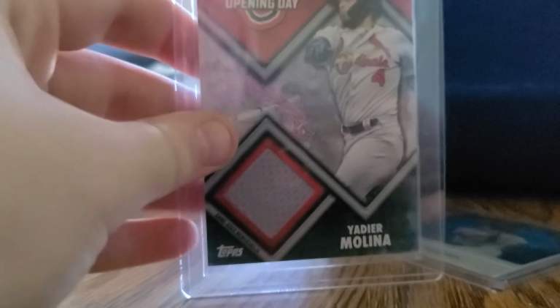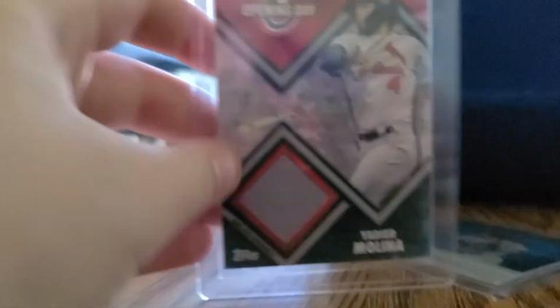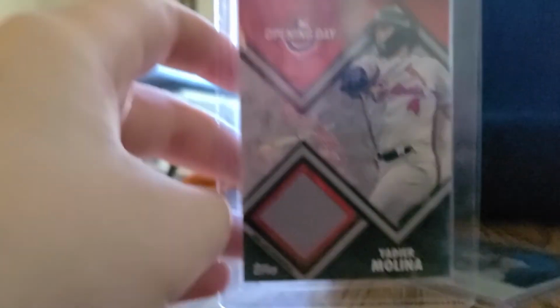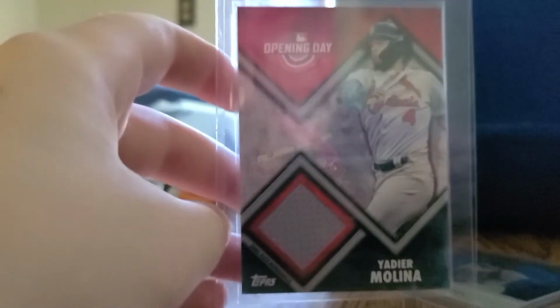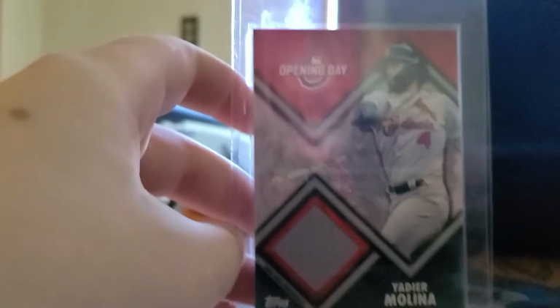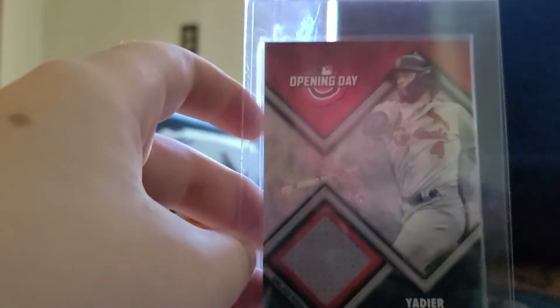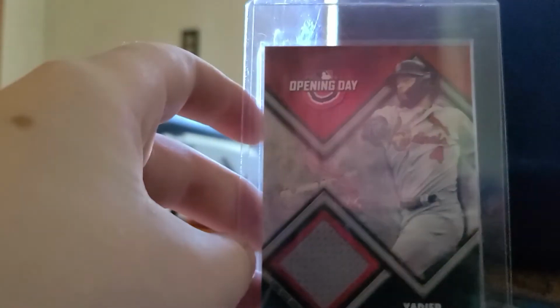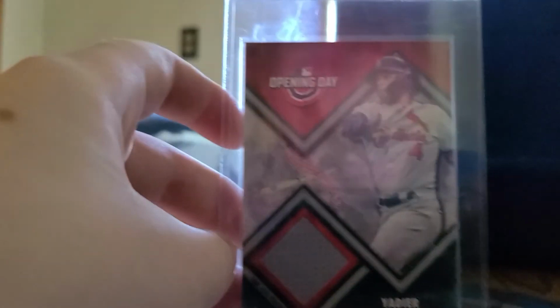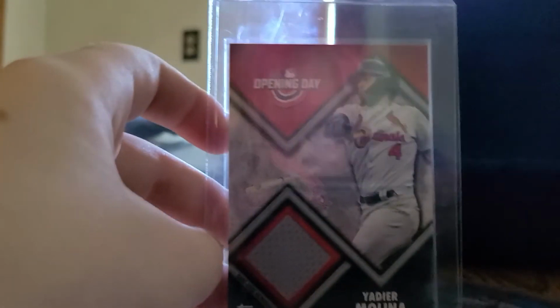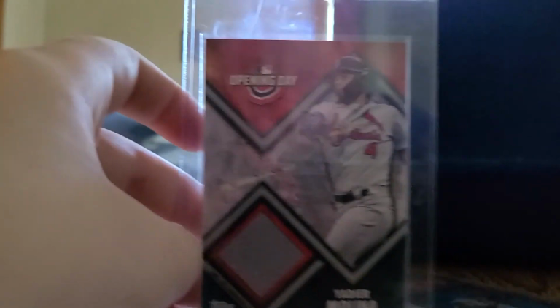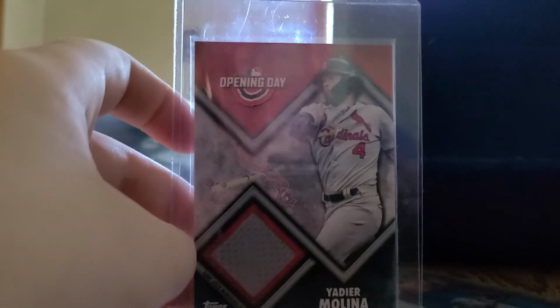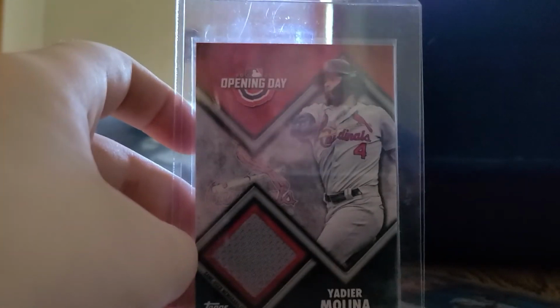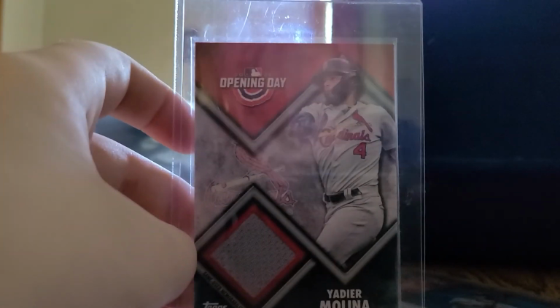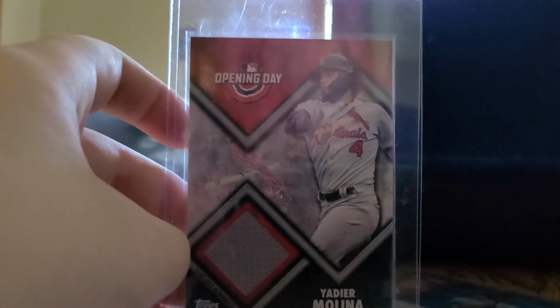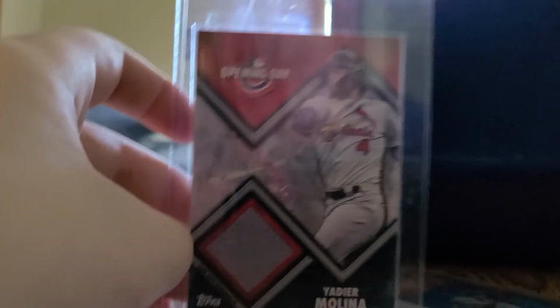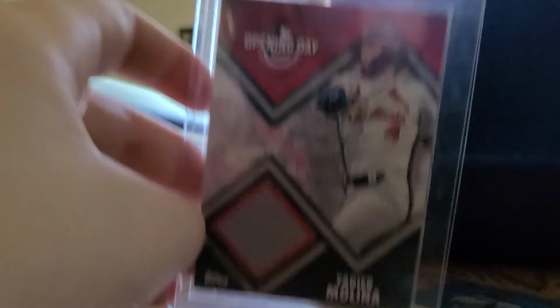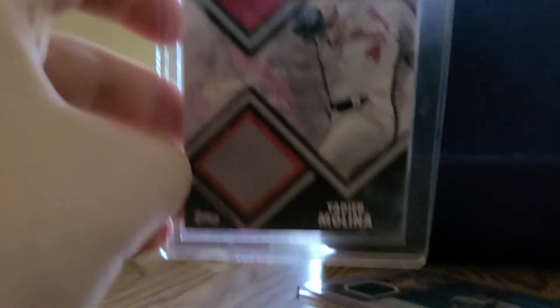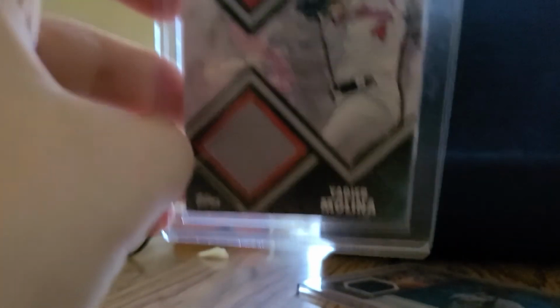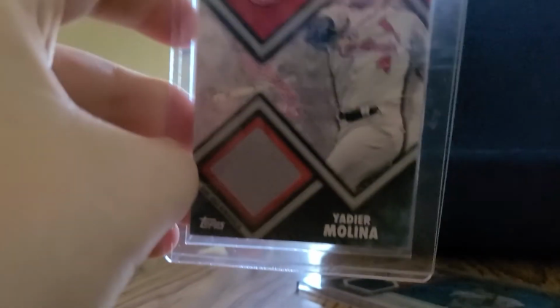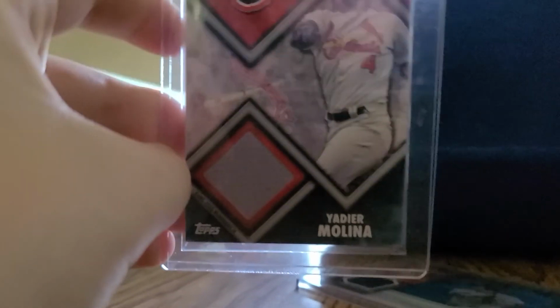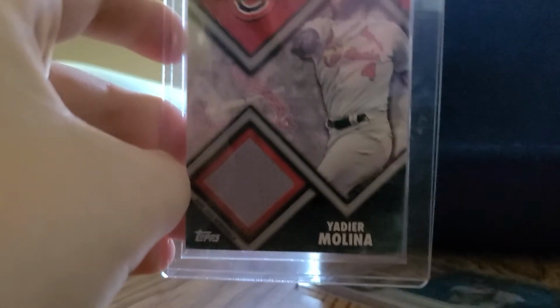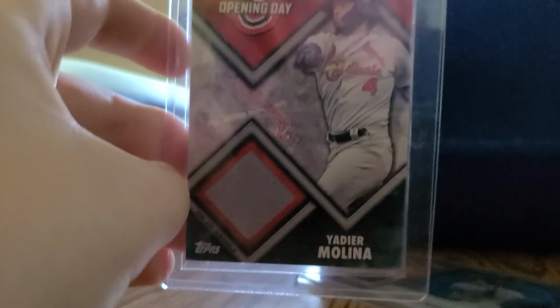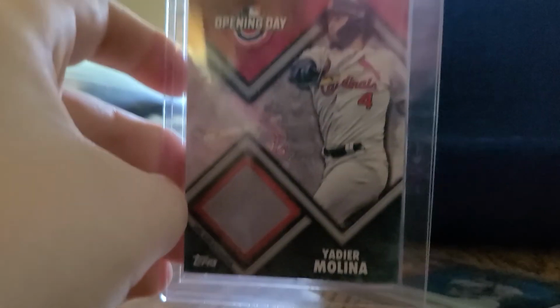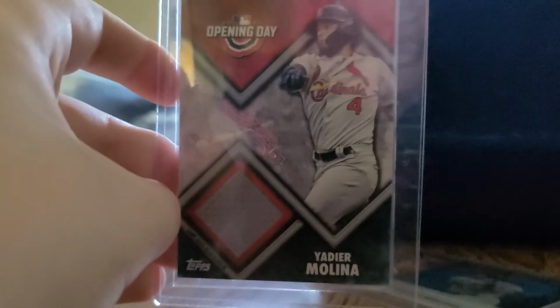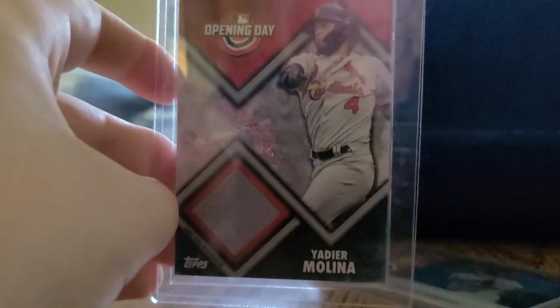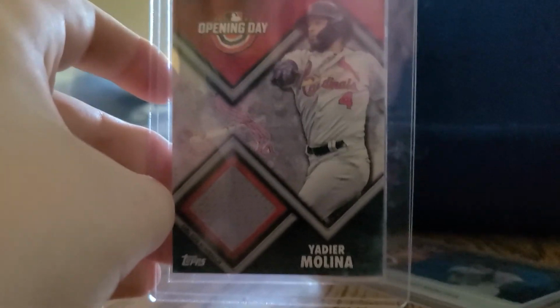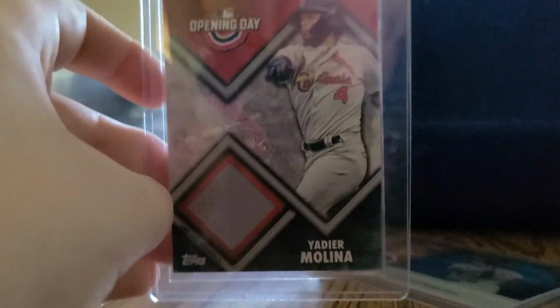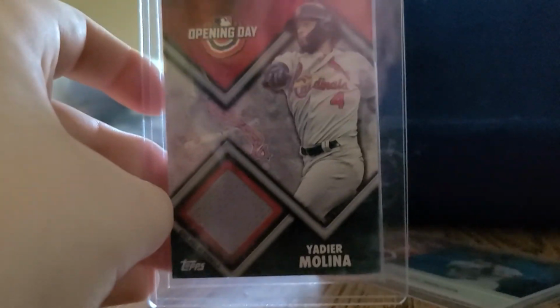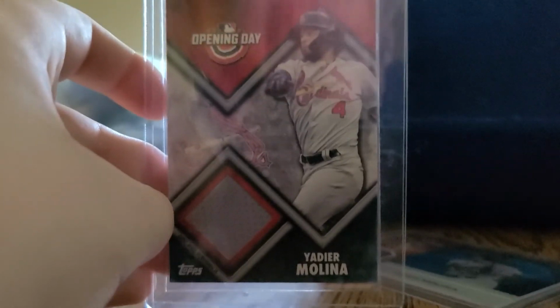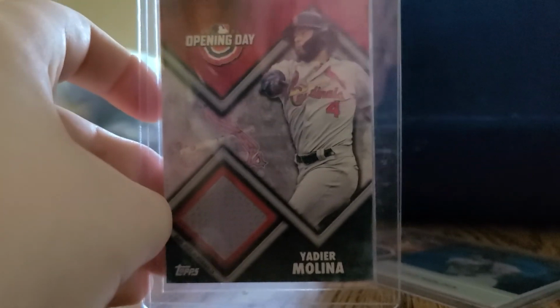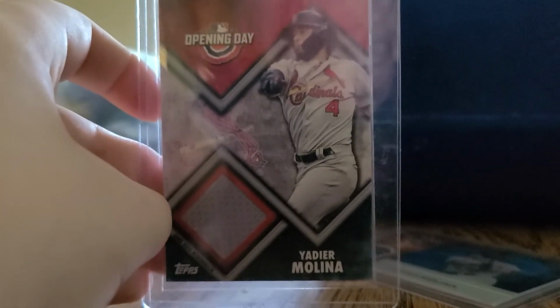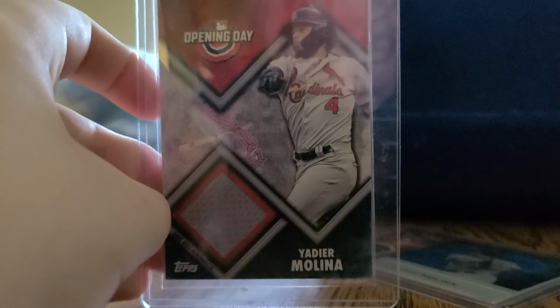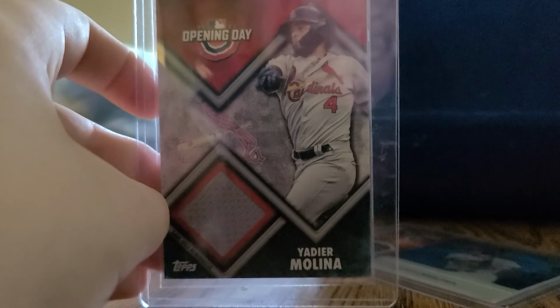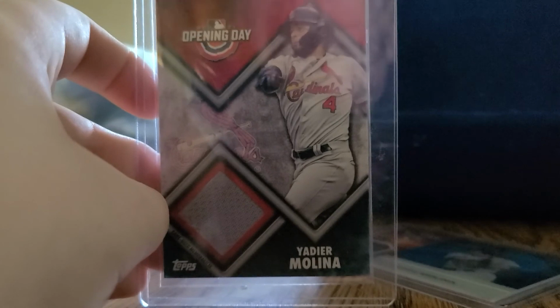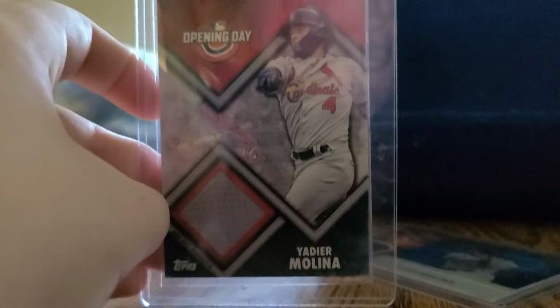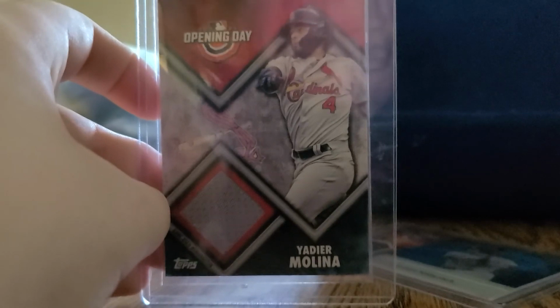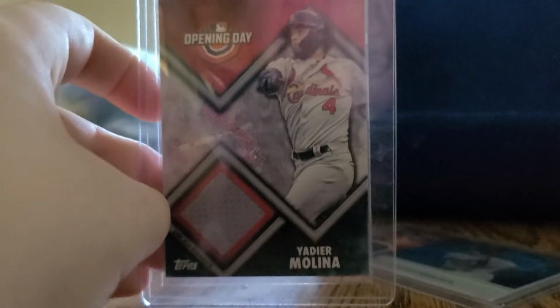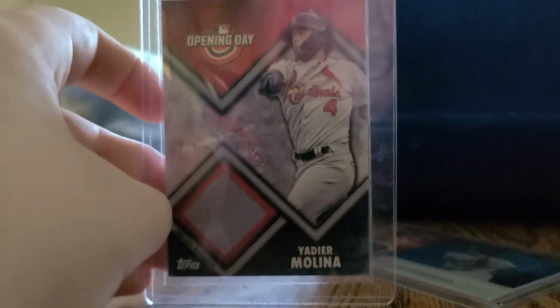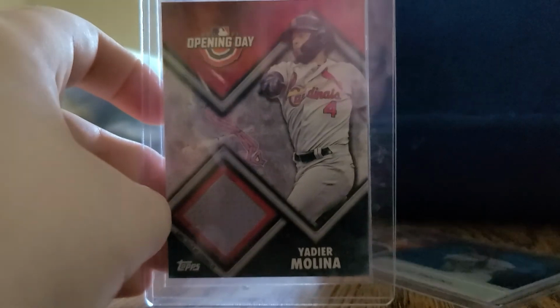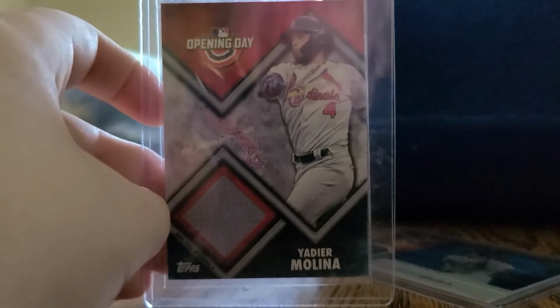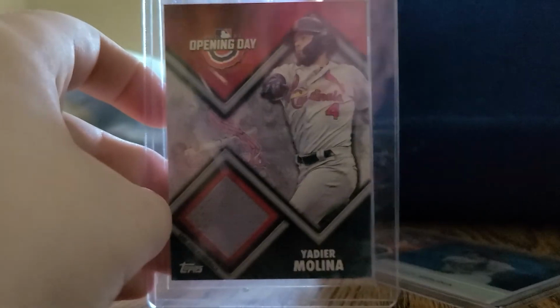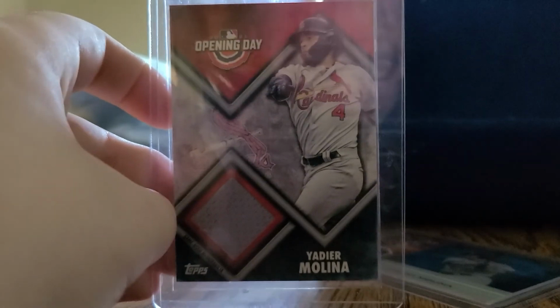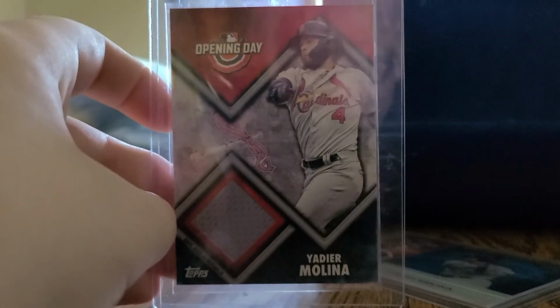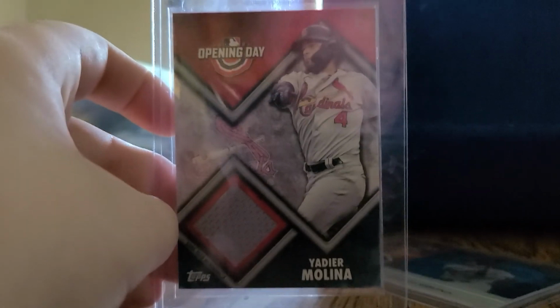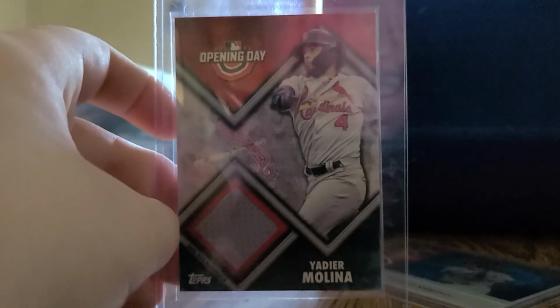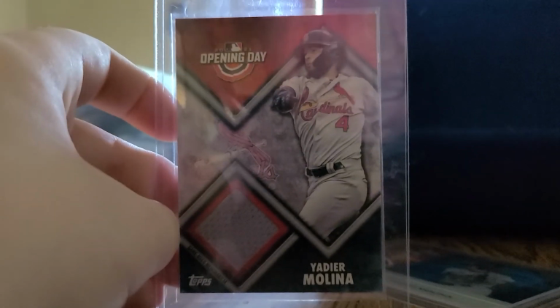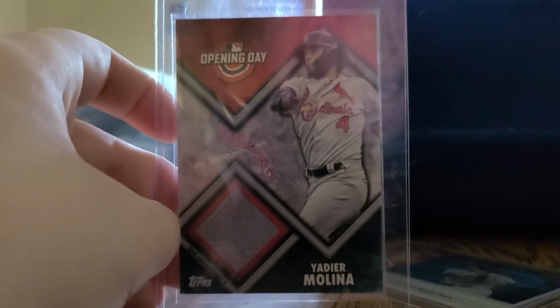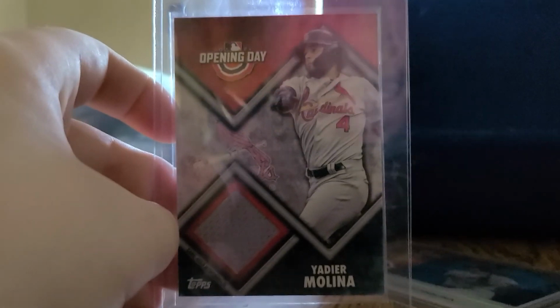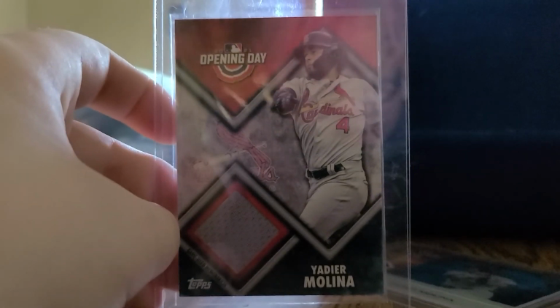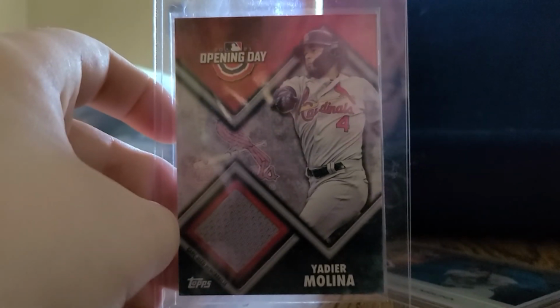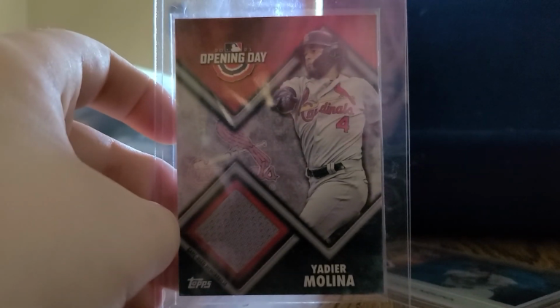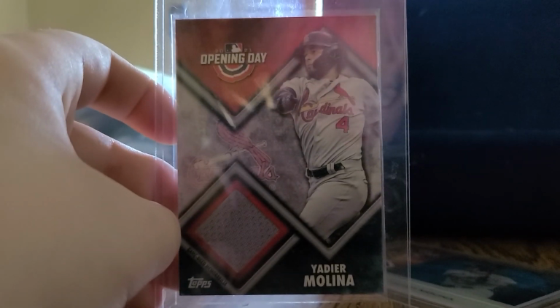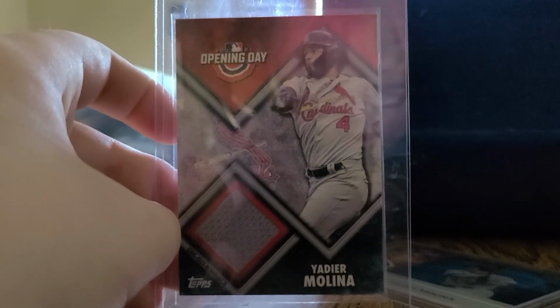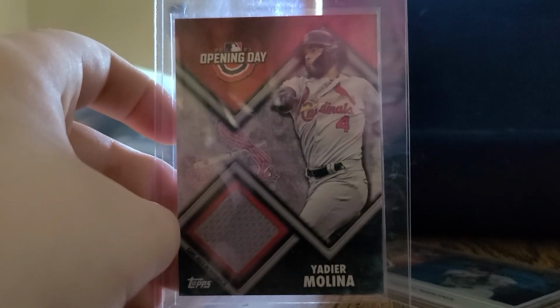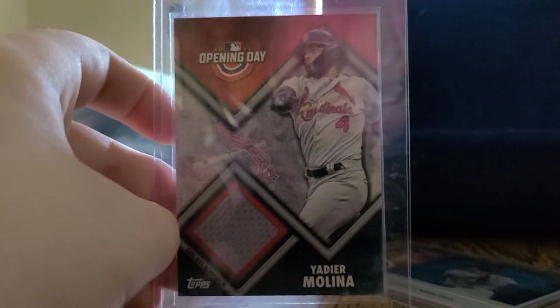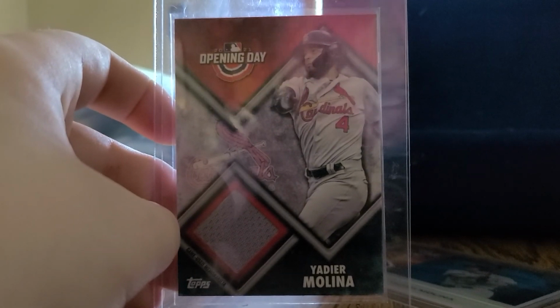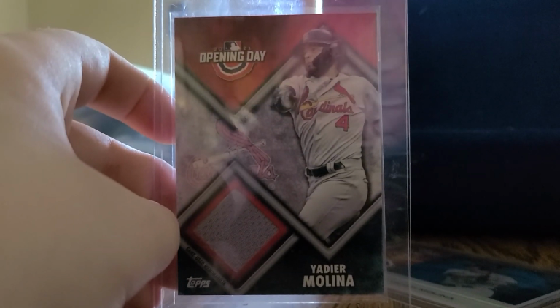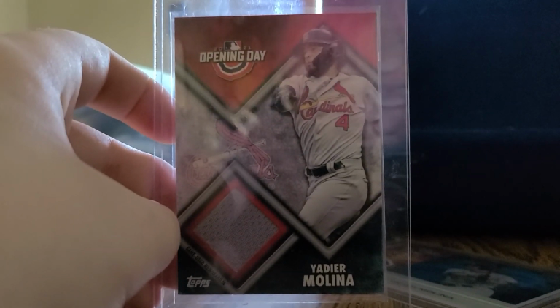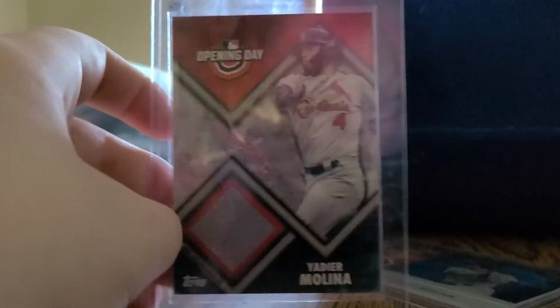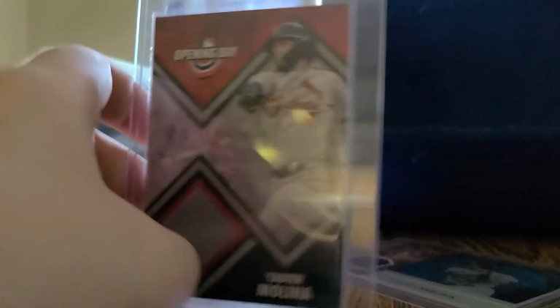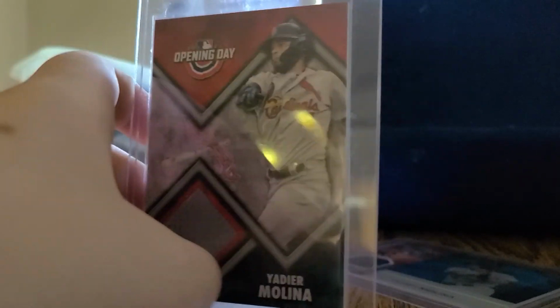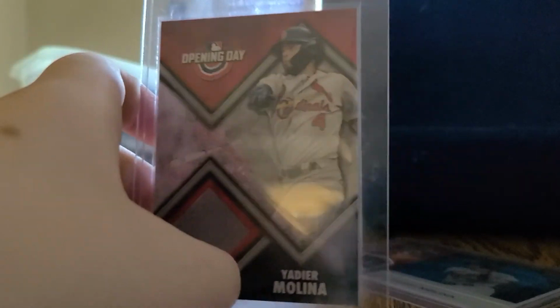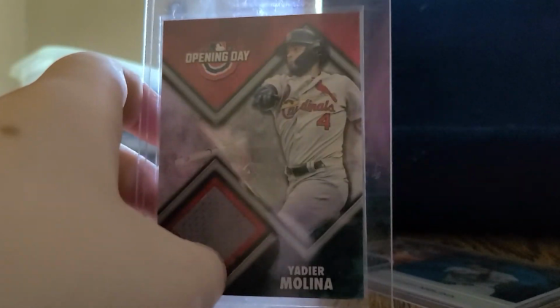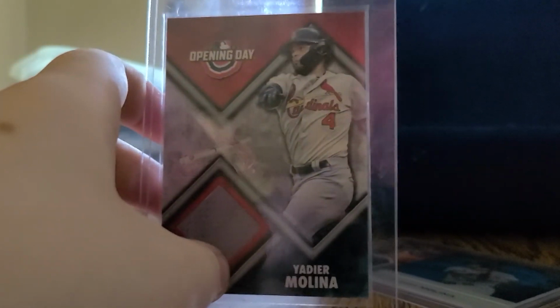Here's a Yadier Molina 2021 Opening Day baseball patch card.